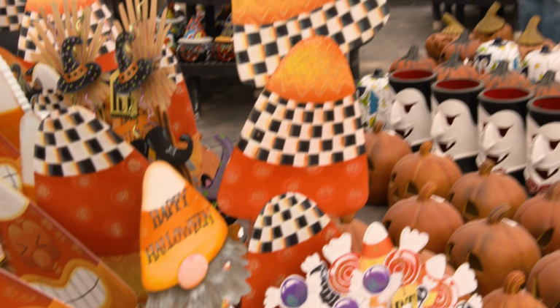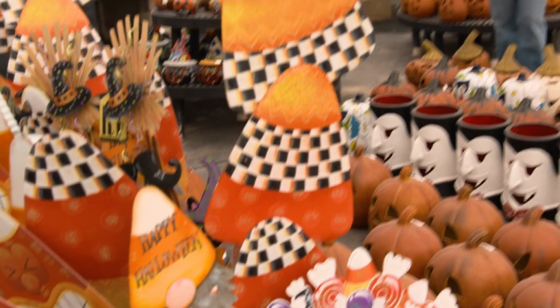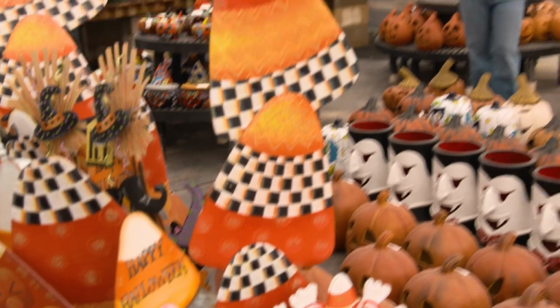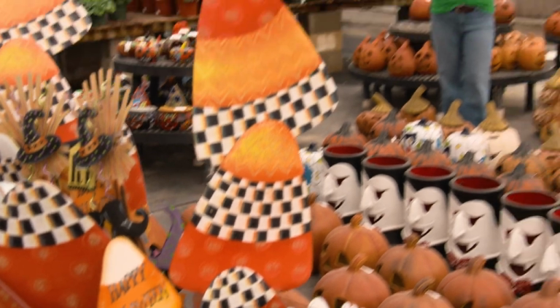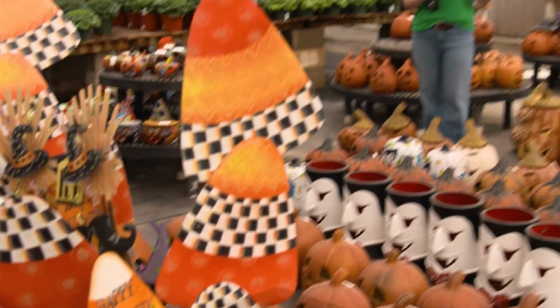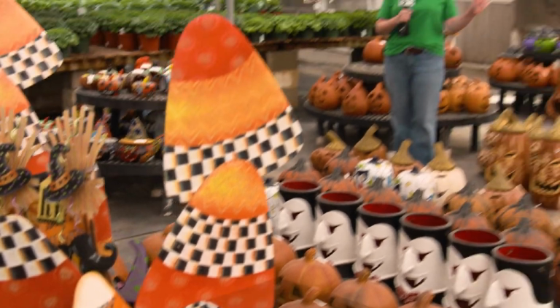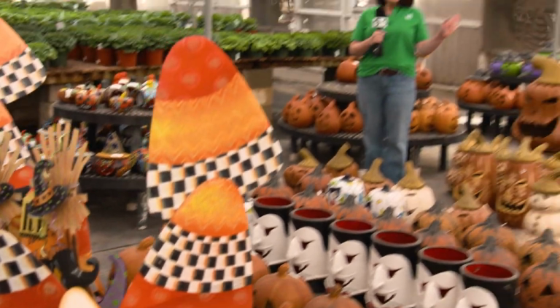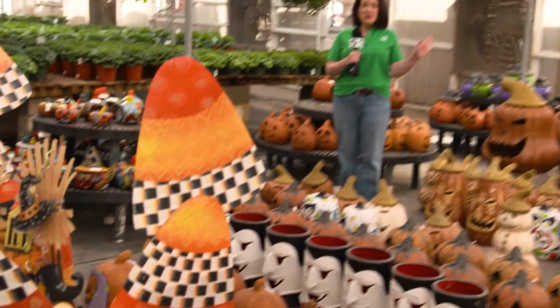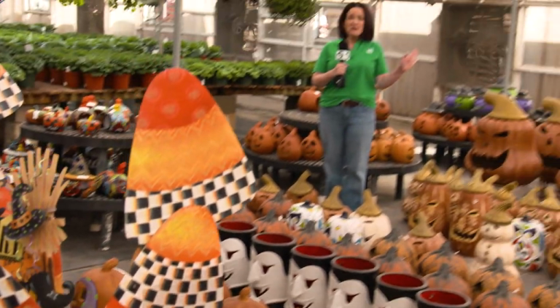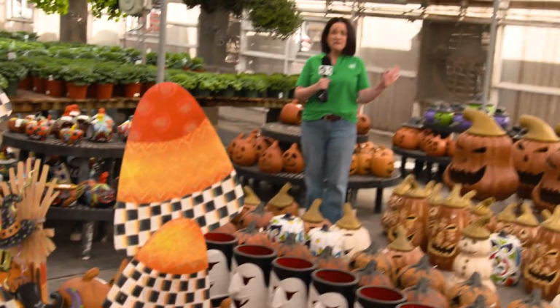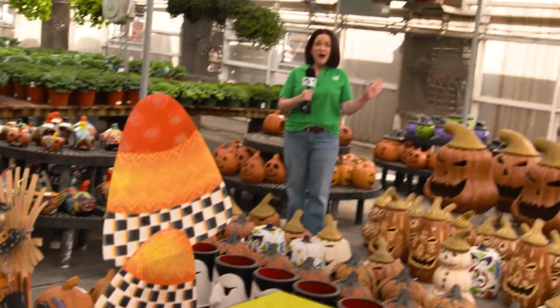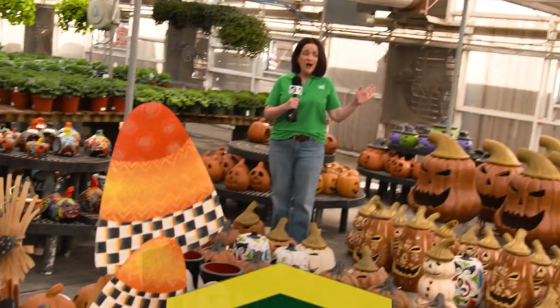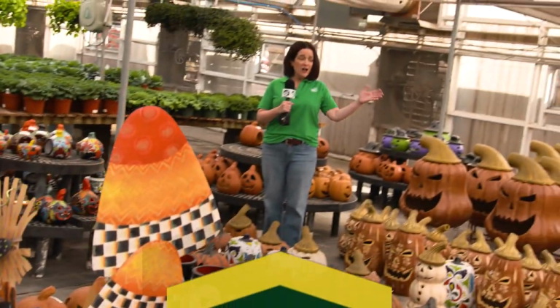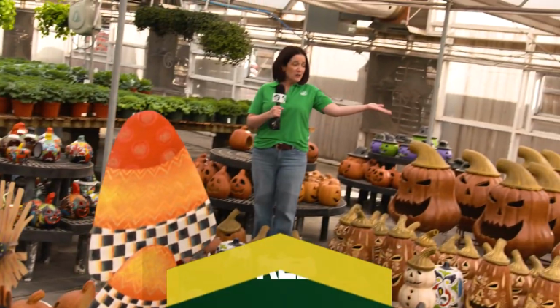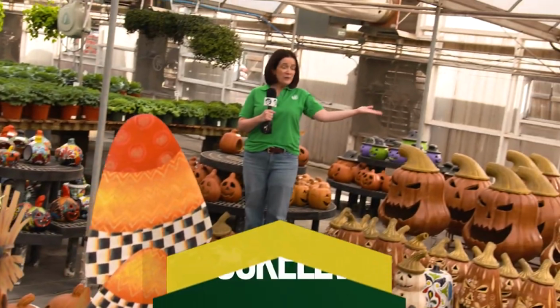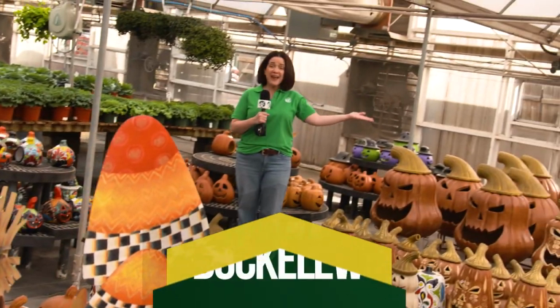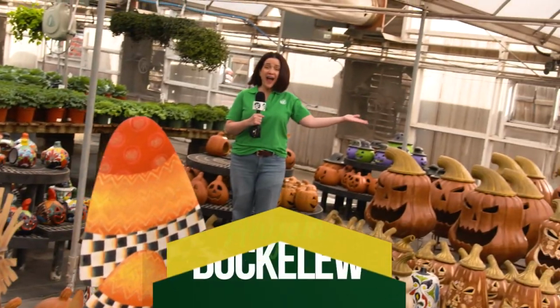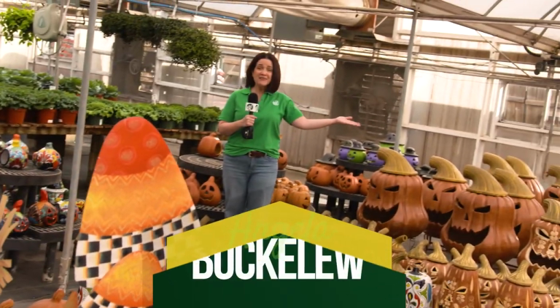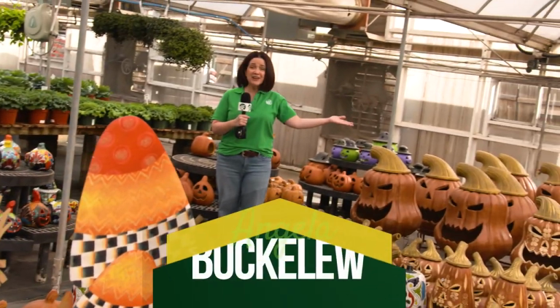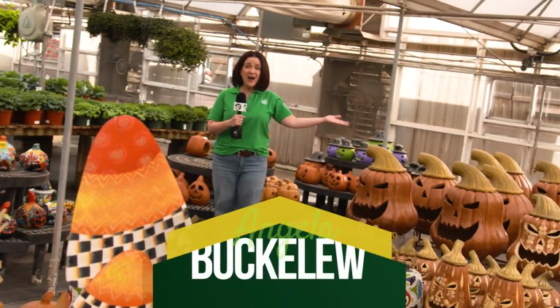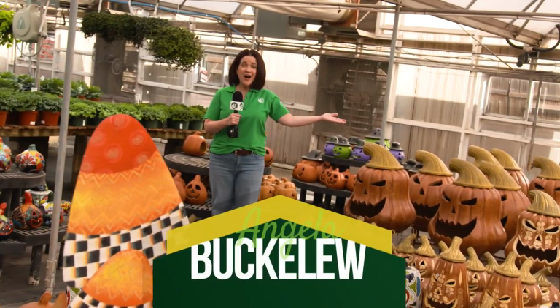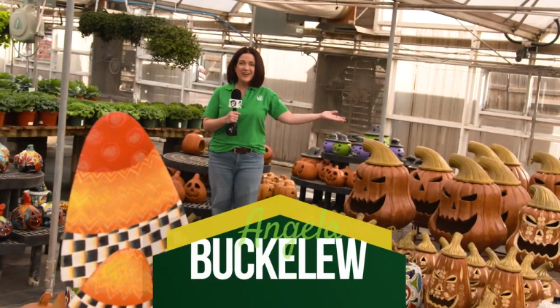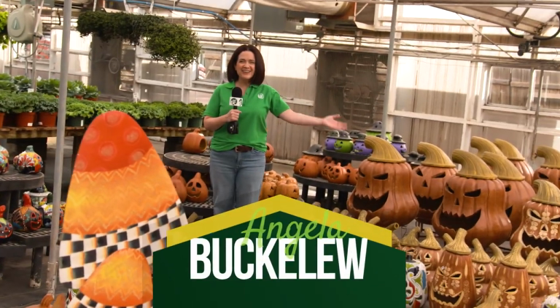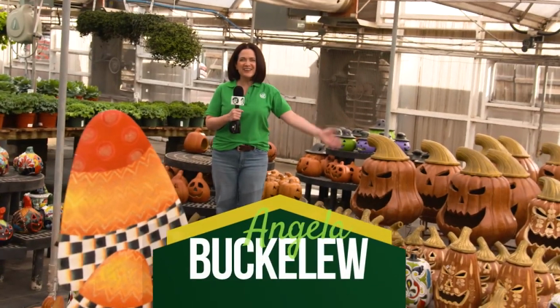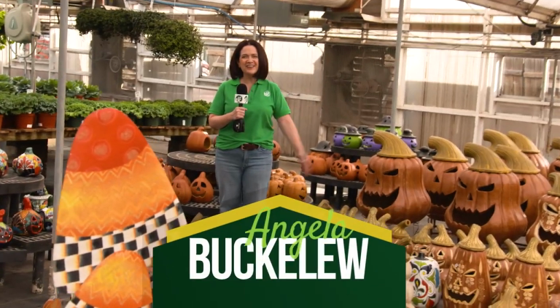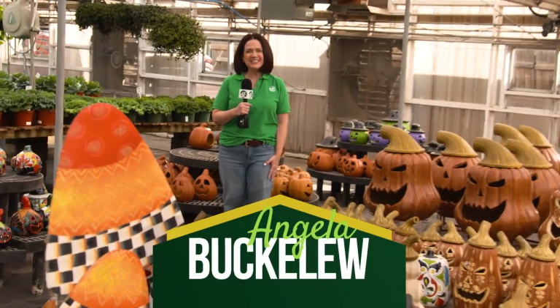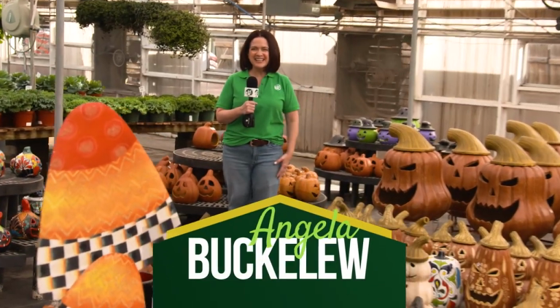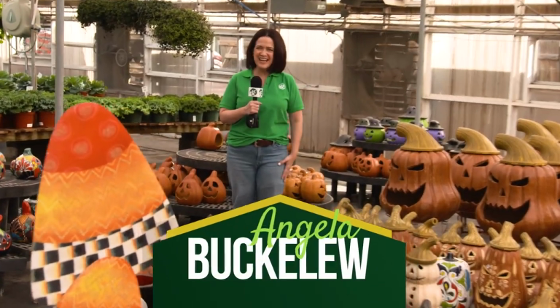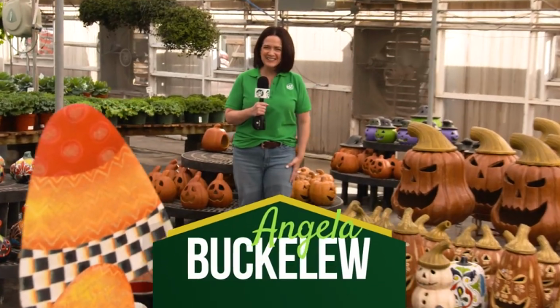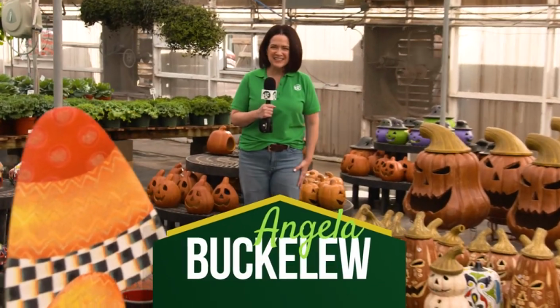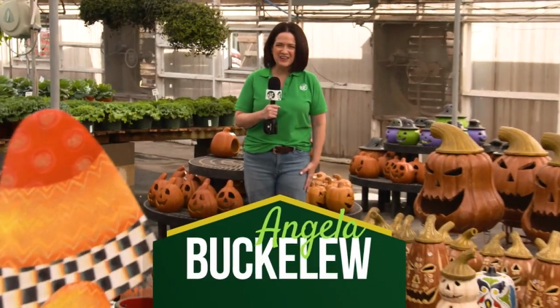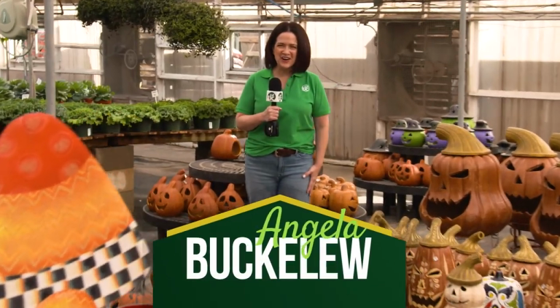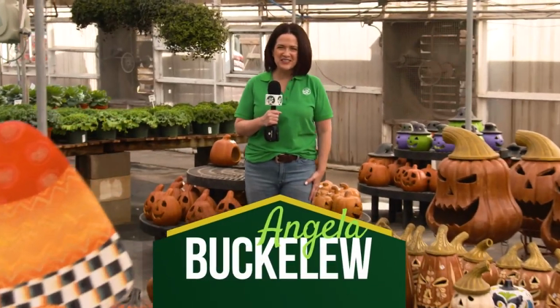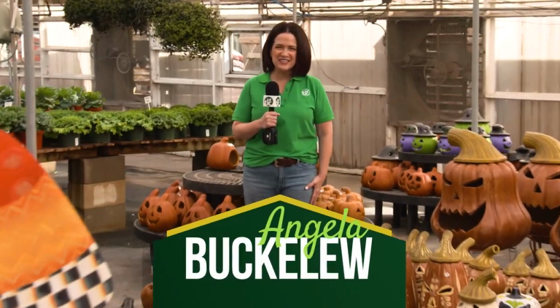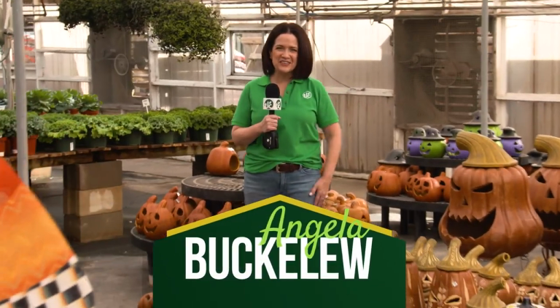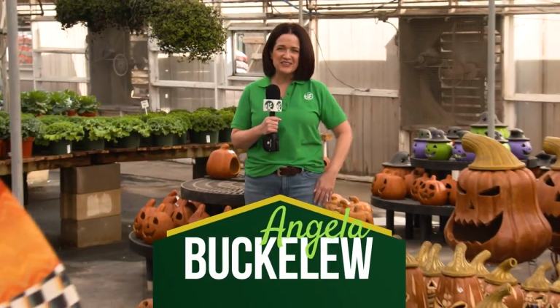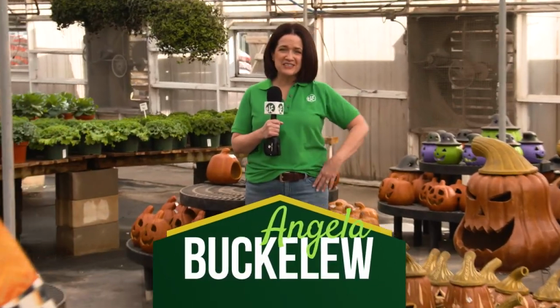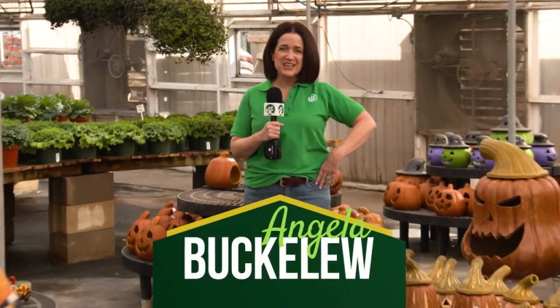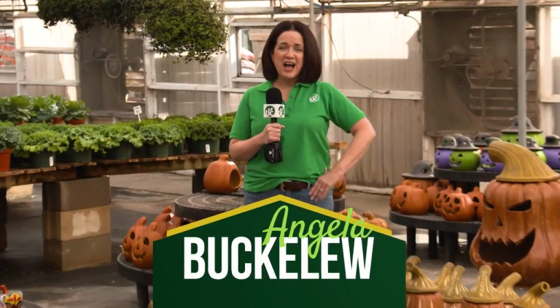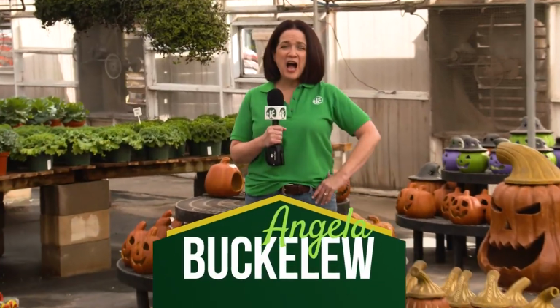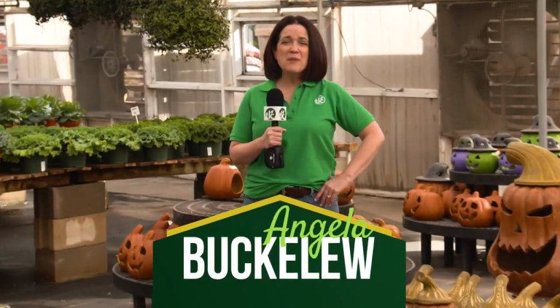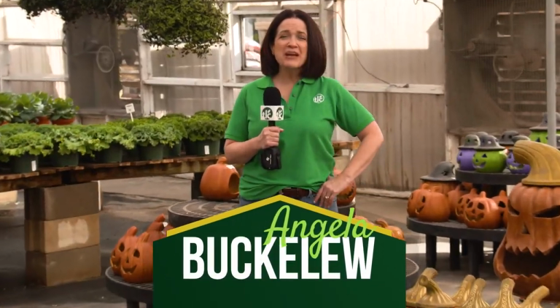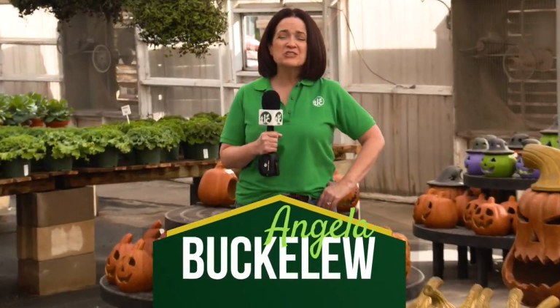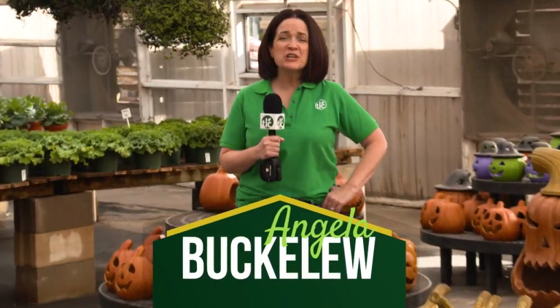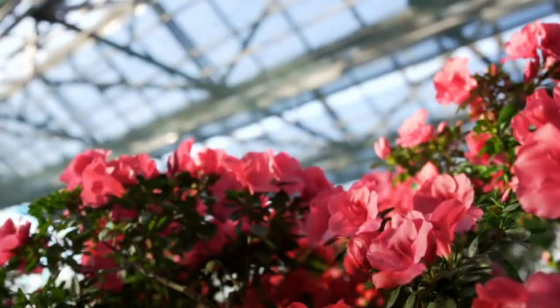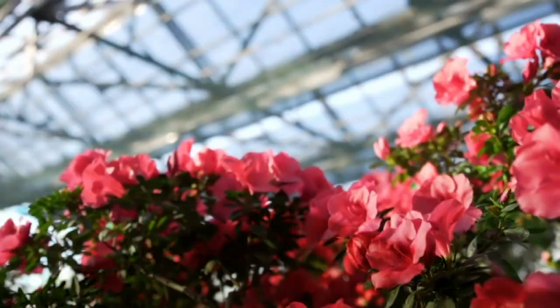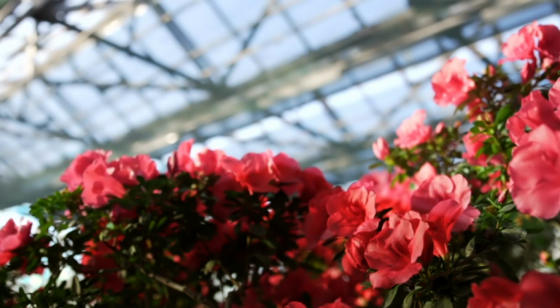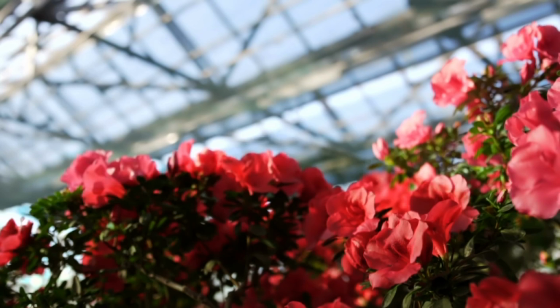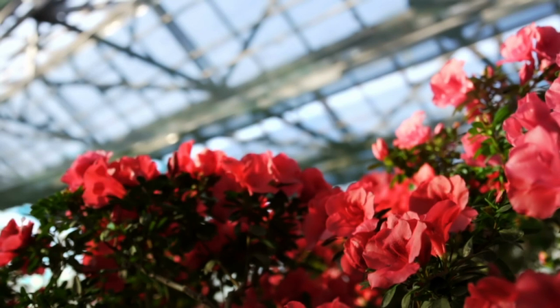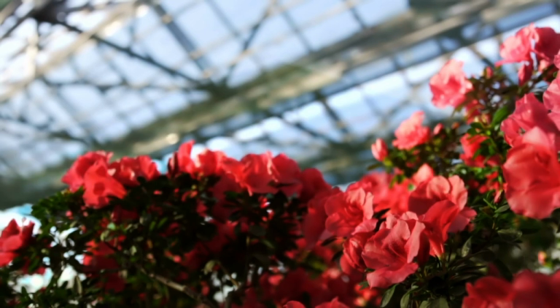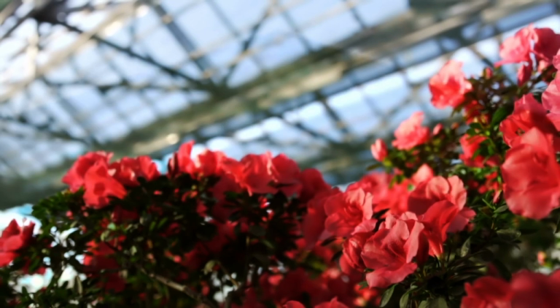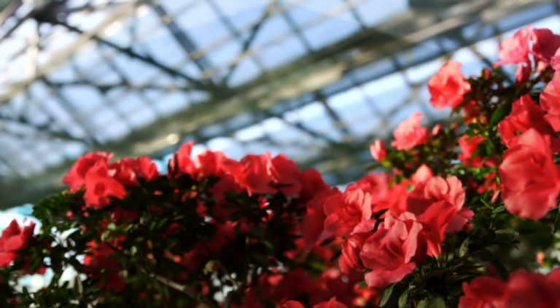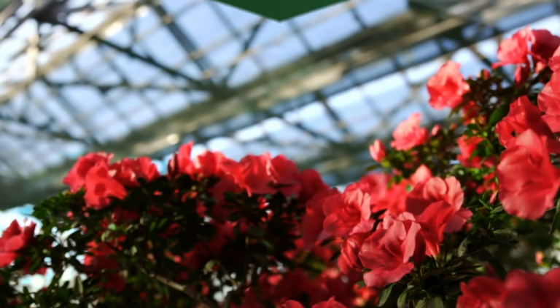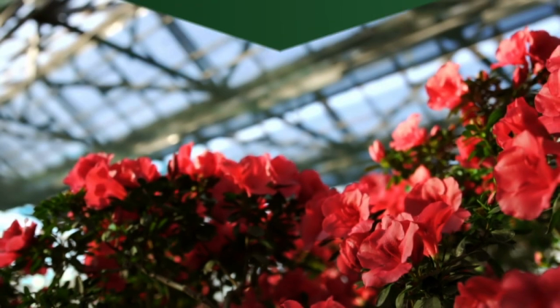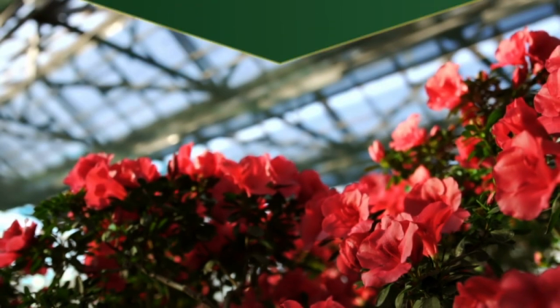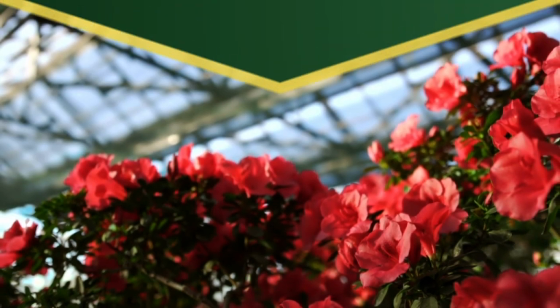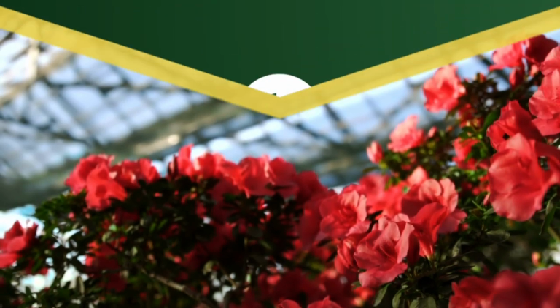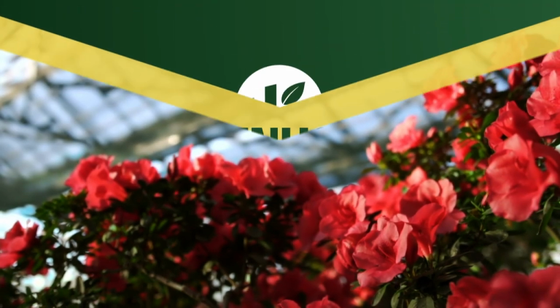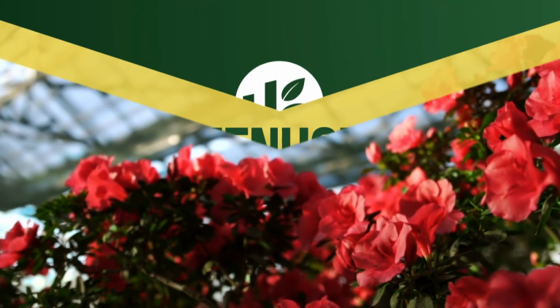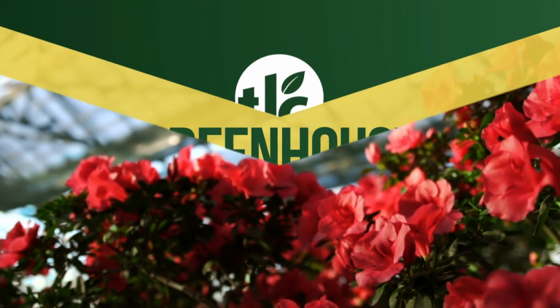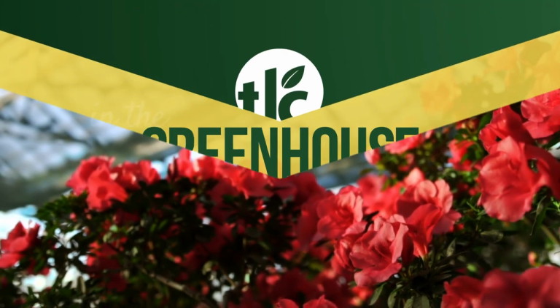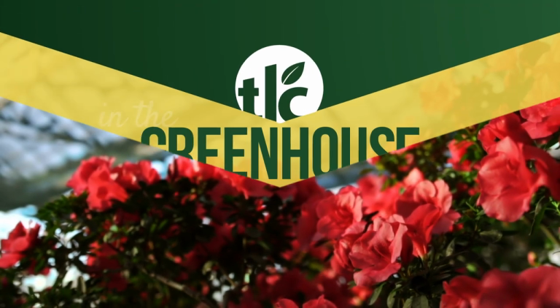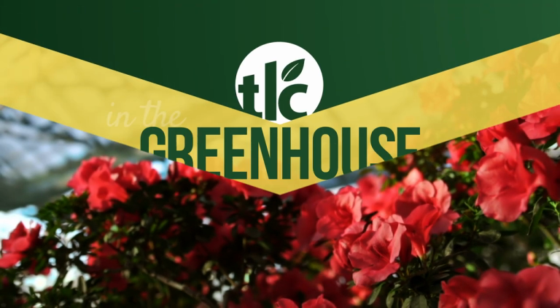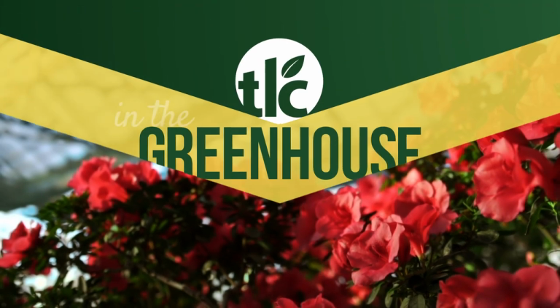The splendor of fall, we have it all here at TLC Garden Centers. I'm Angela Buckaloo and we're in the greenhouse.